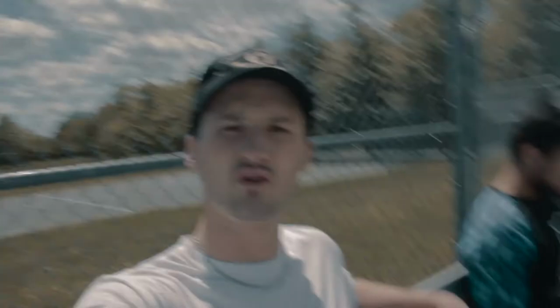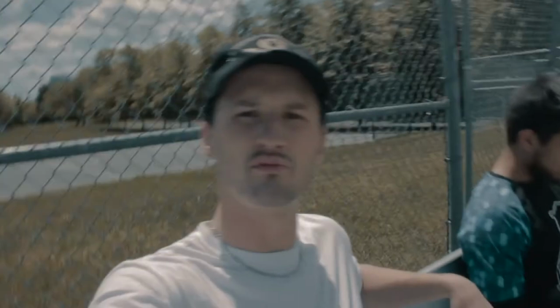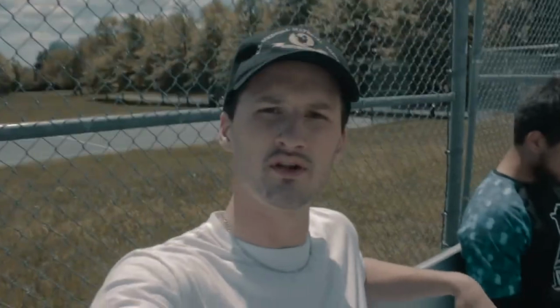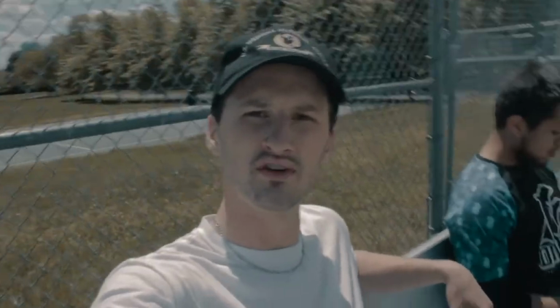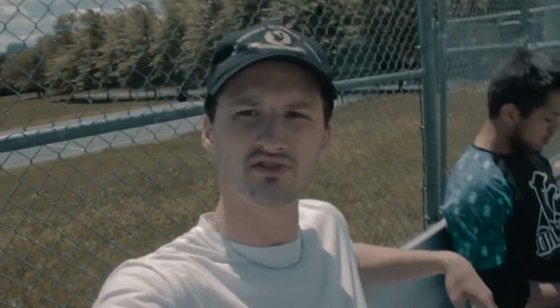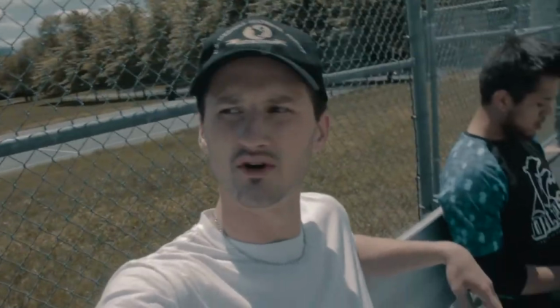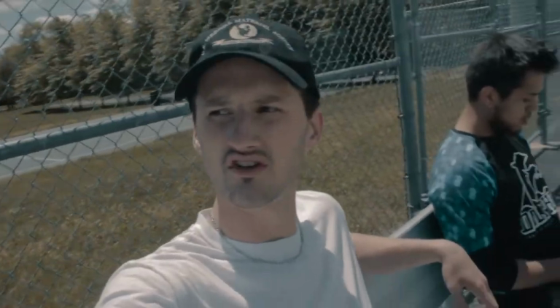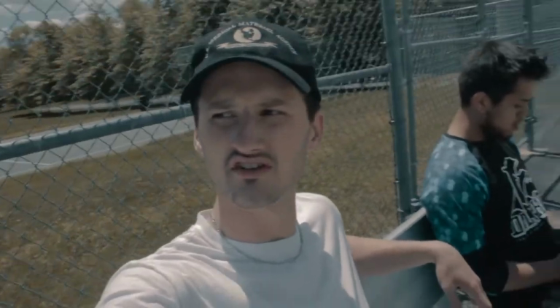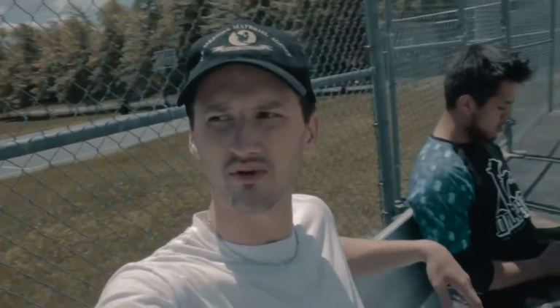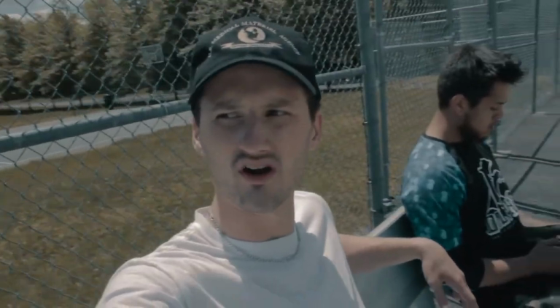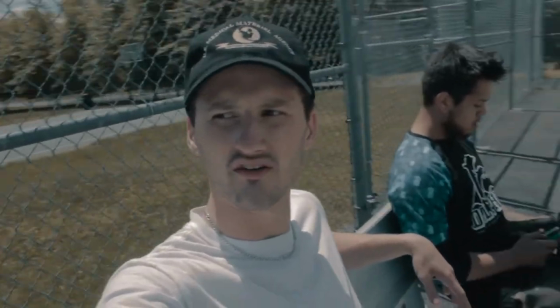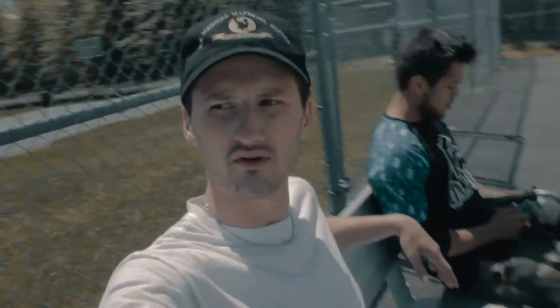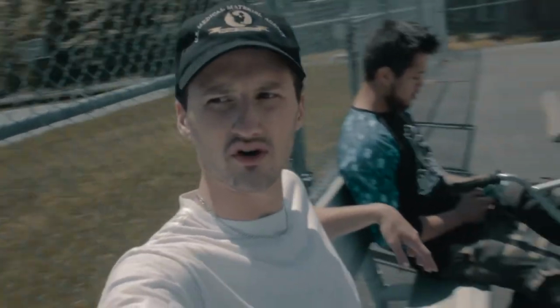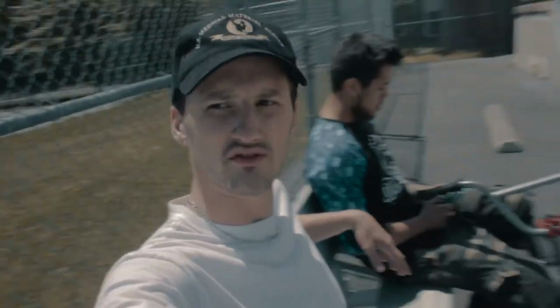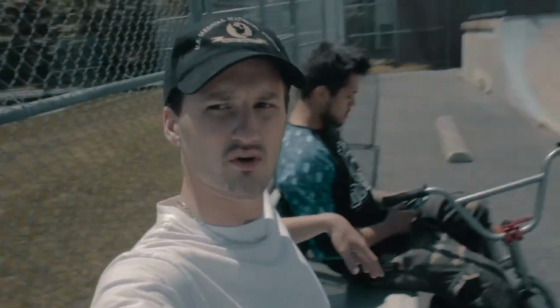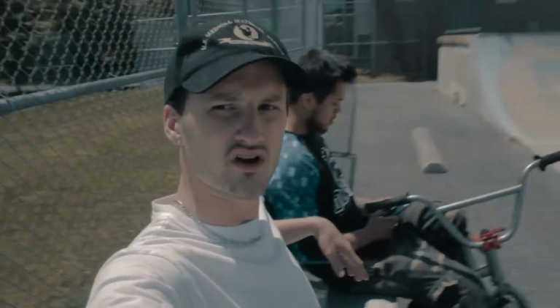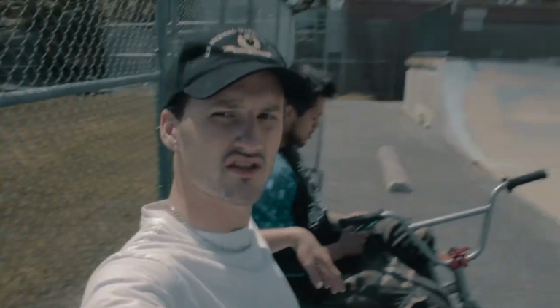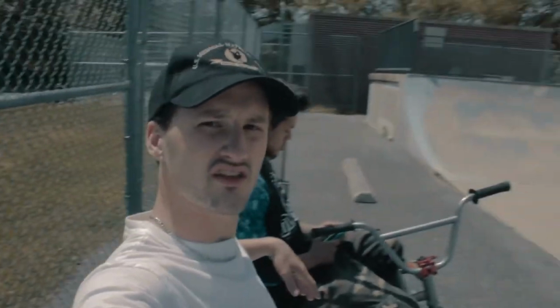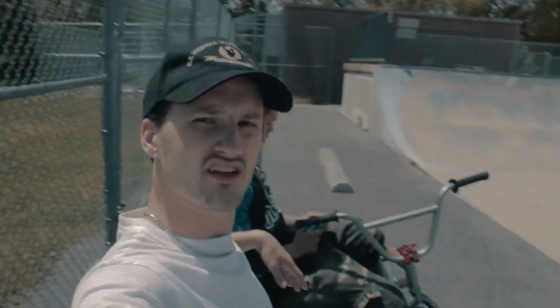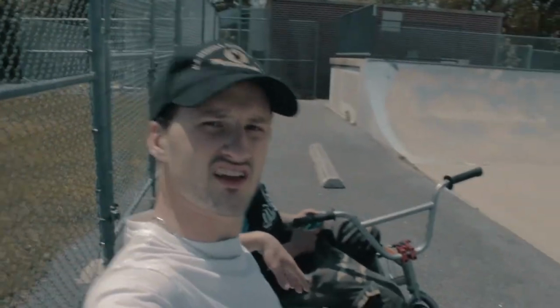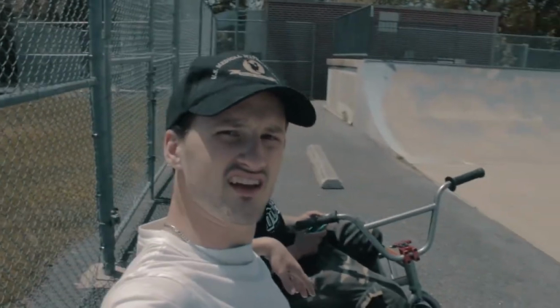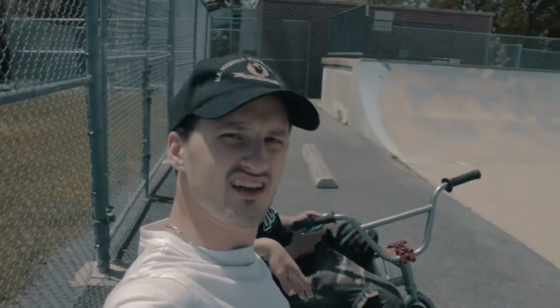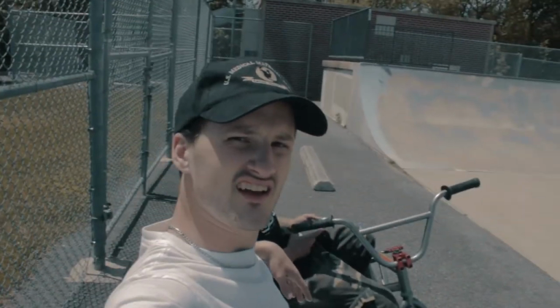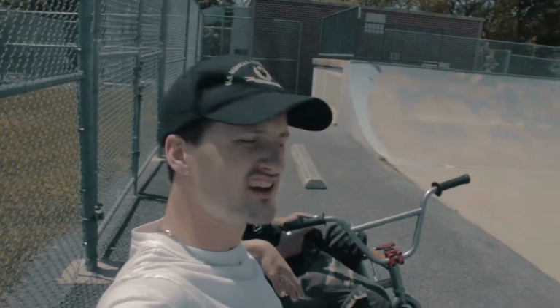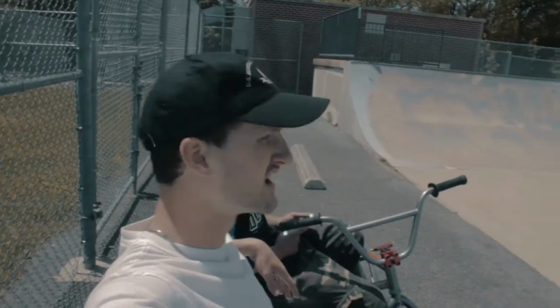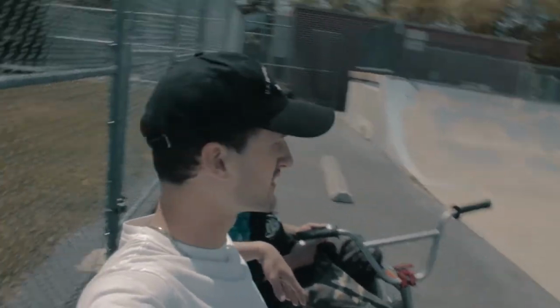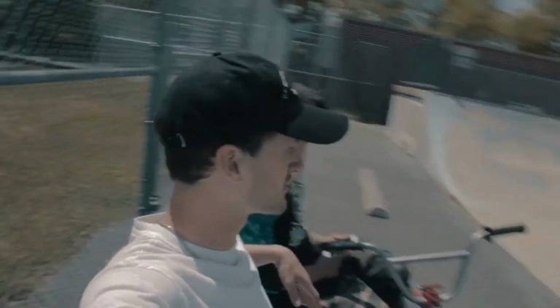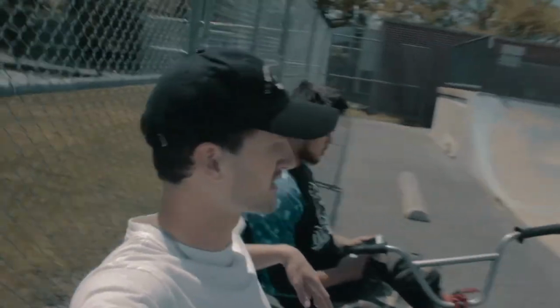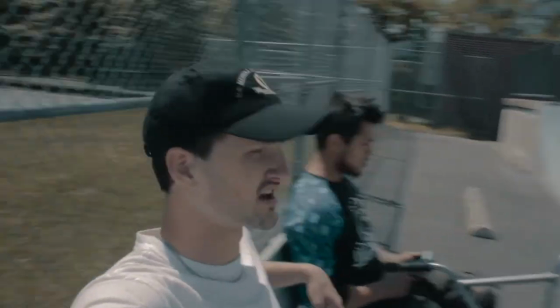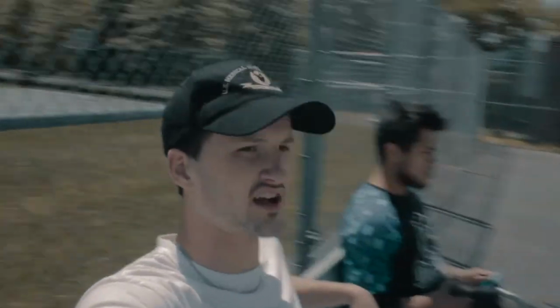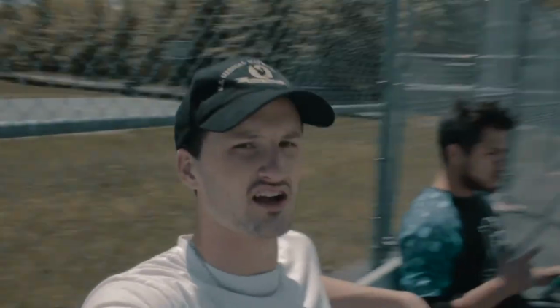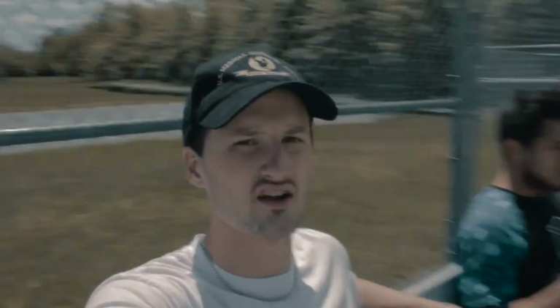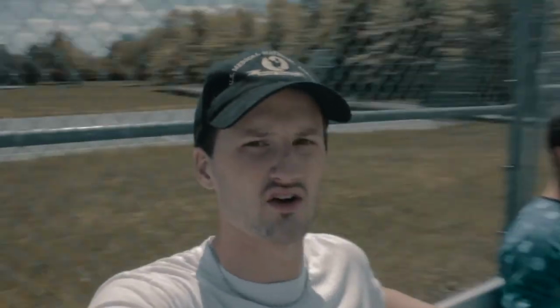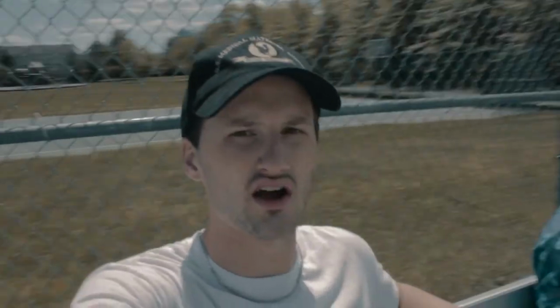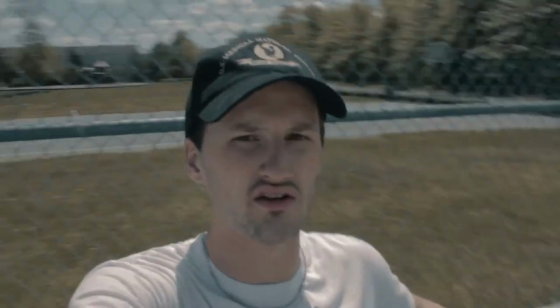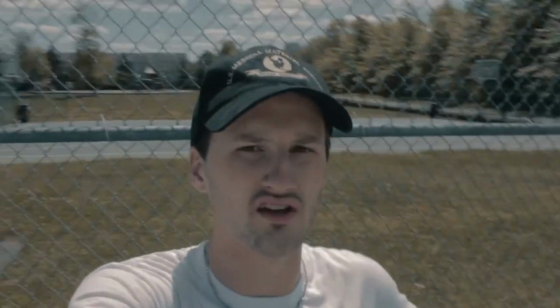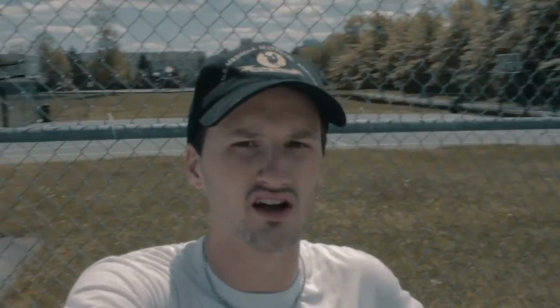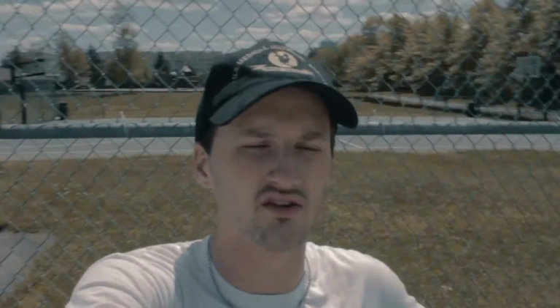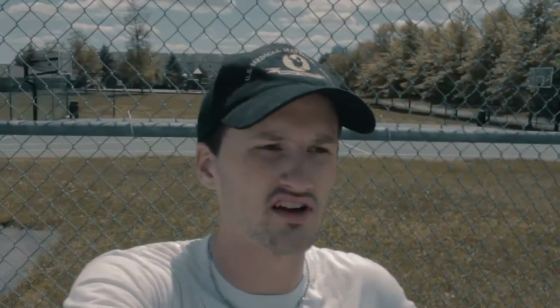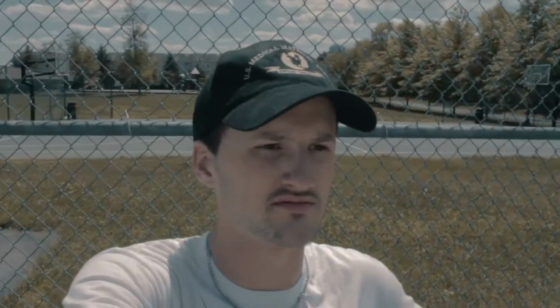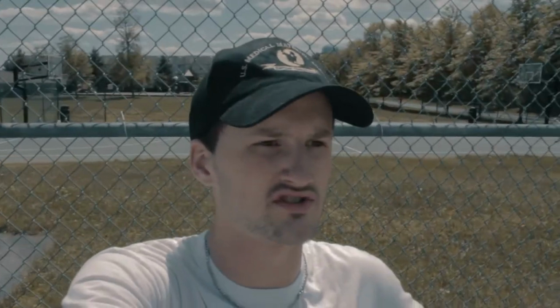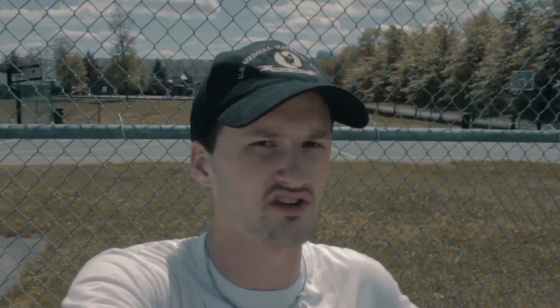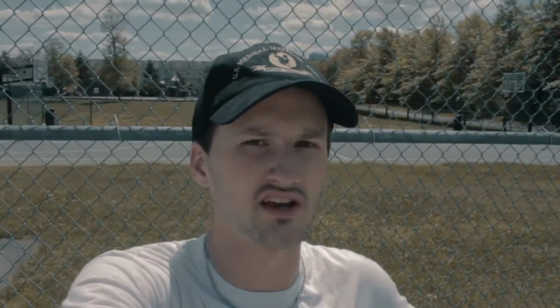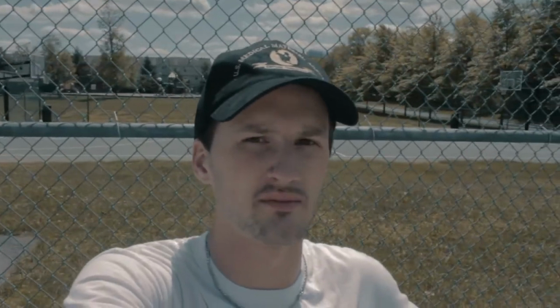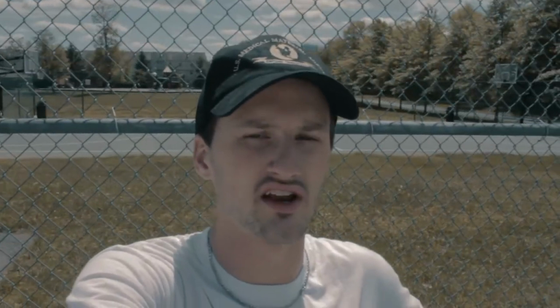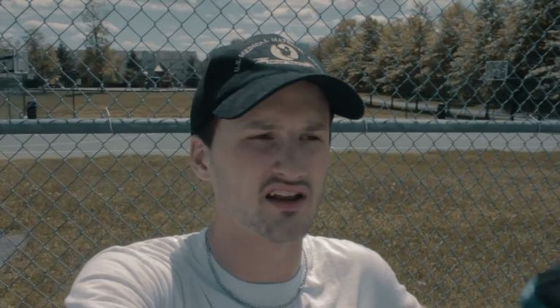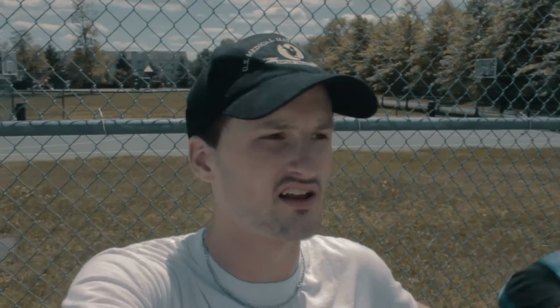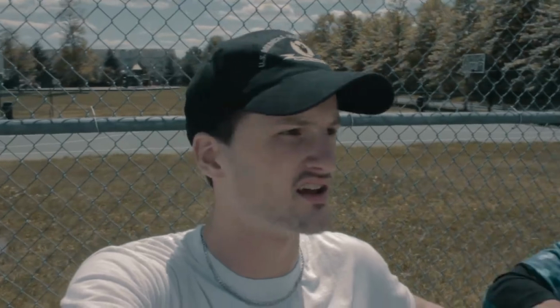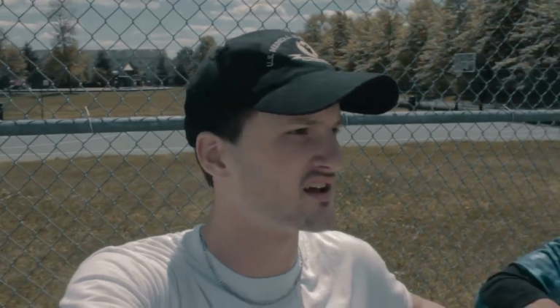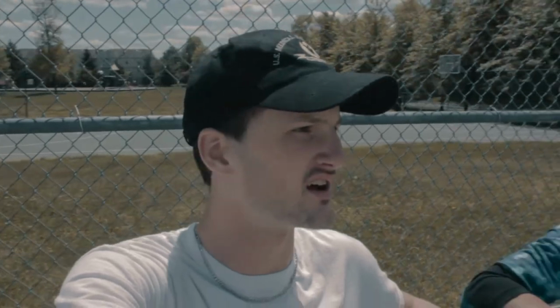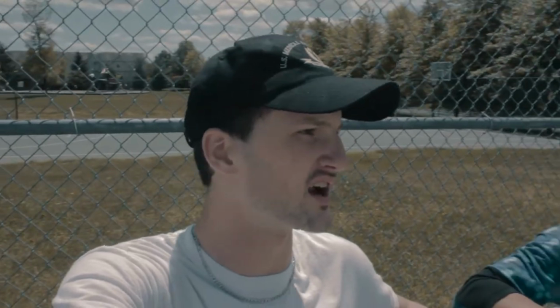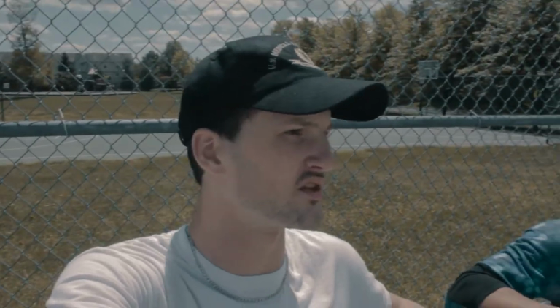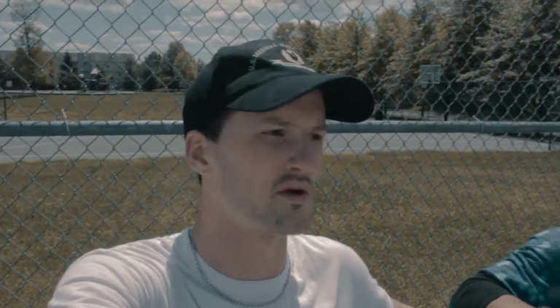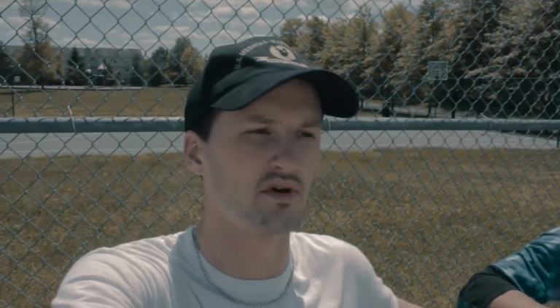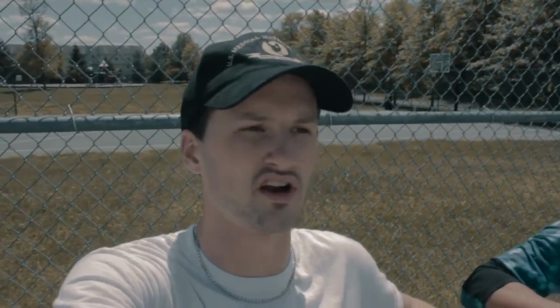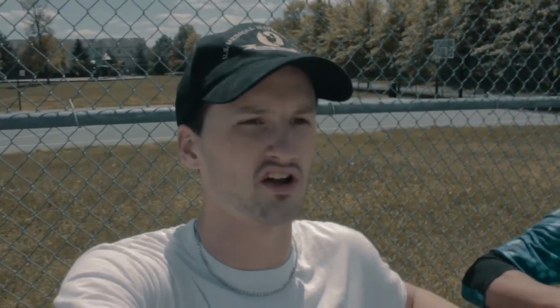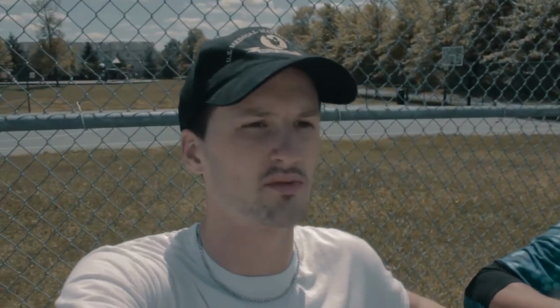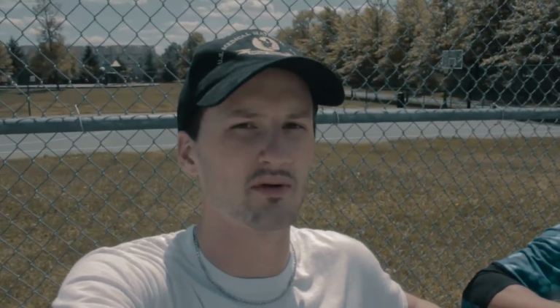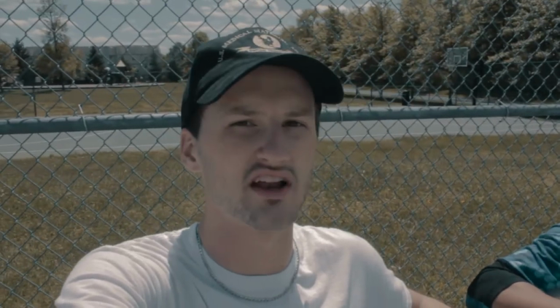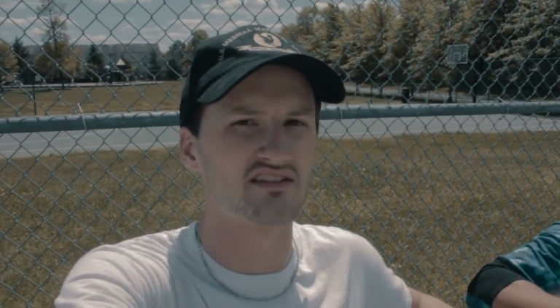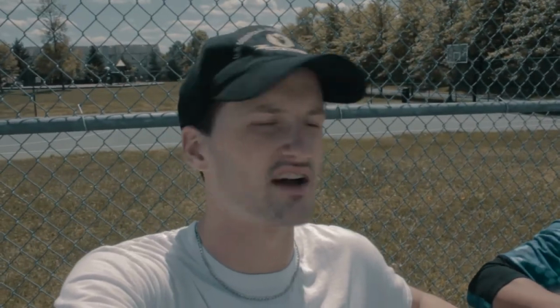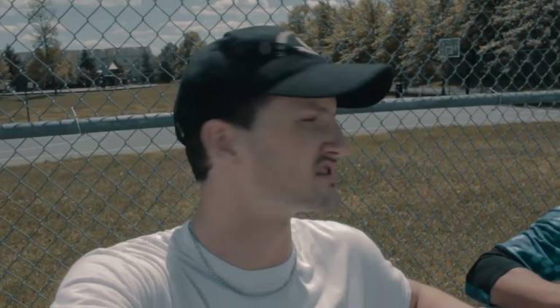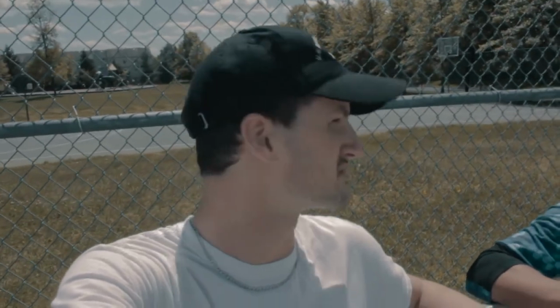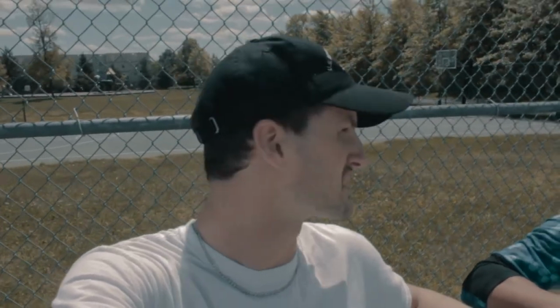We've pretty much milked this park for what it's worth. I think we're going to go out and ride some street in a minute. I don't know where we're going to go — probably downtown or something.